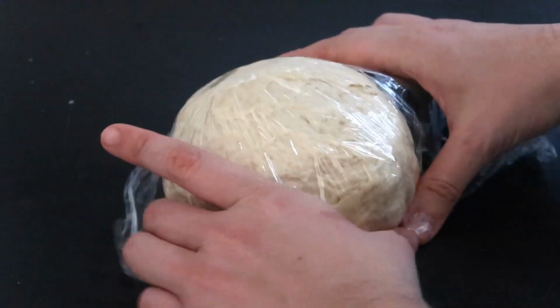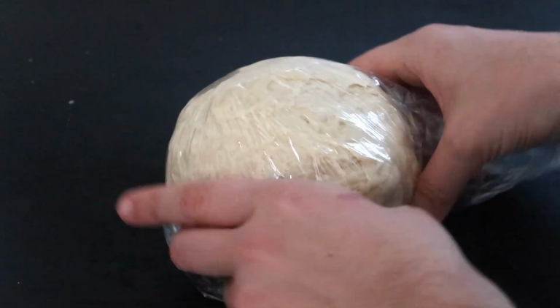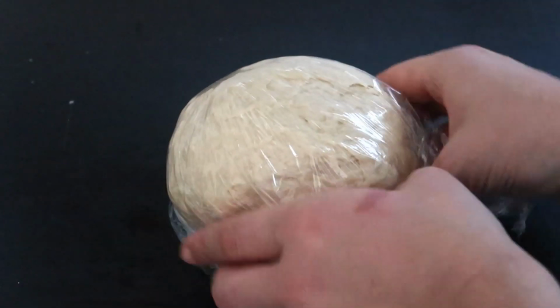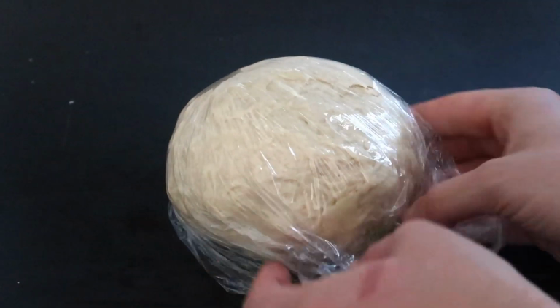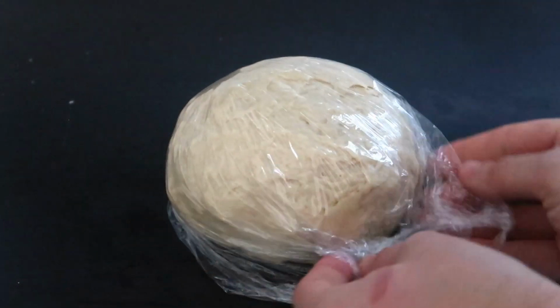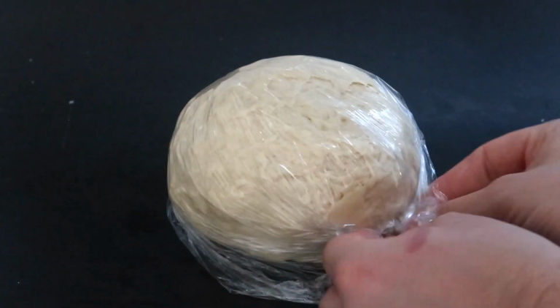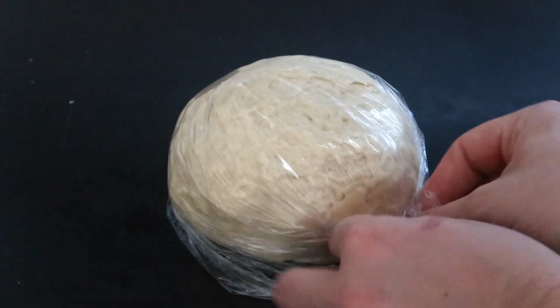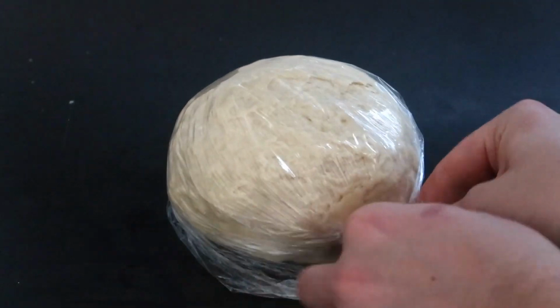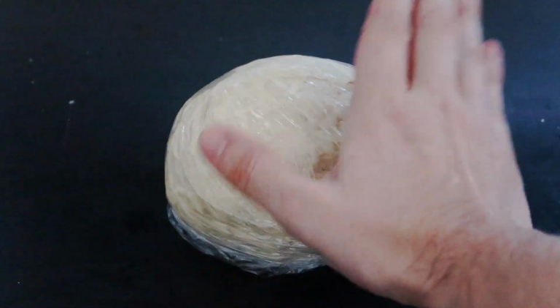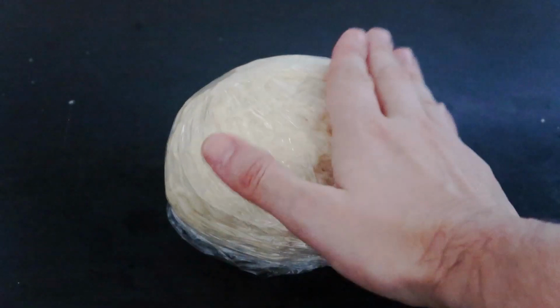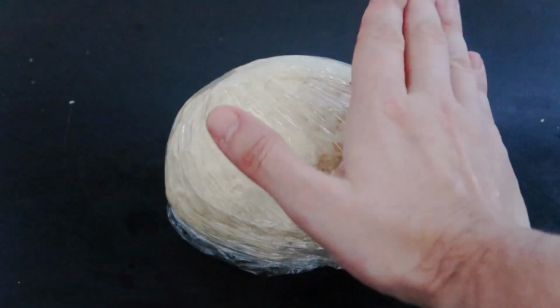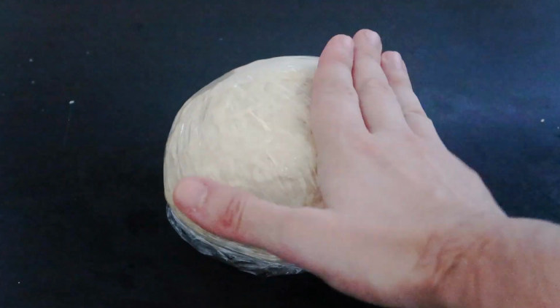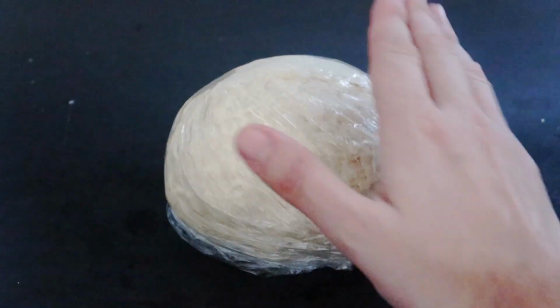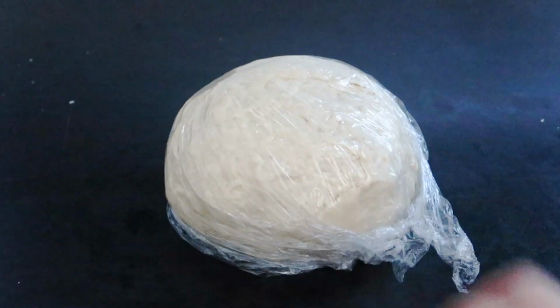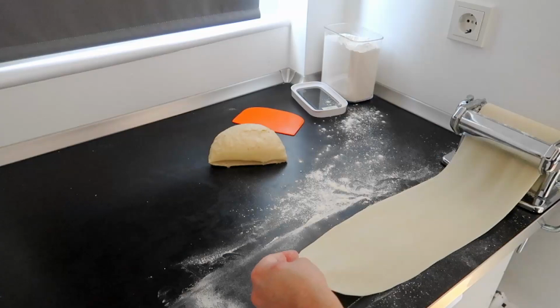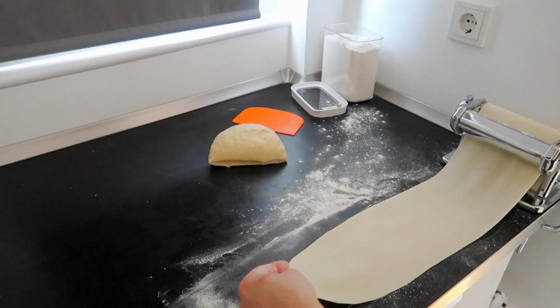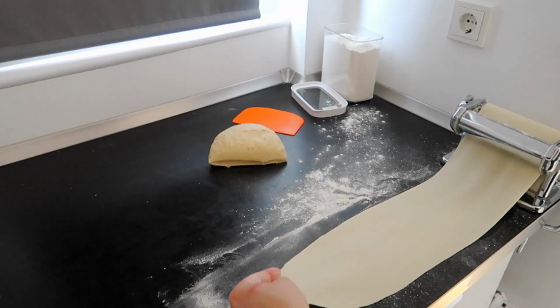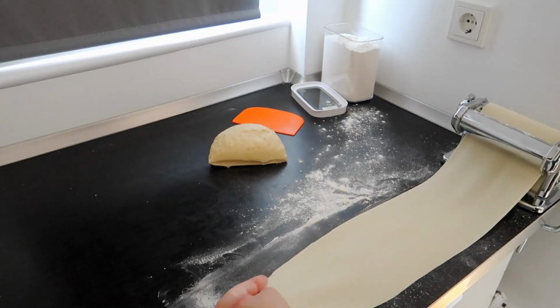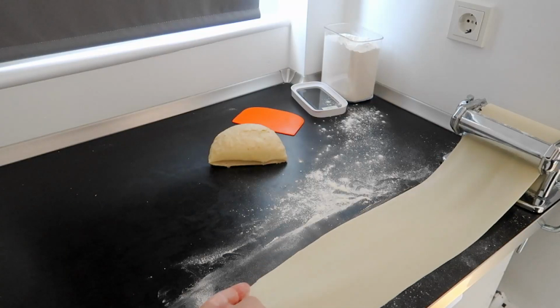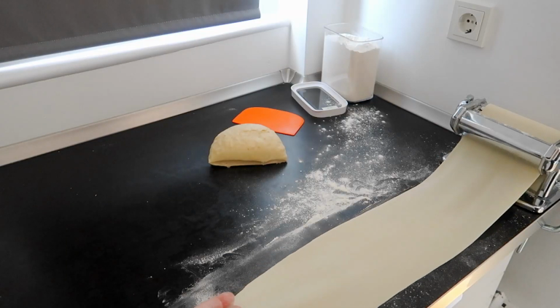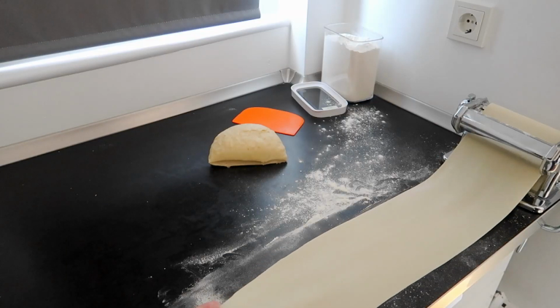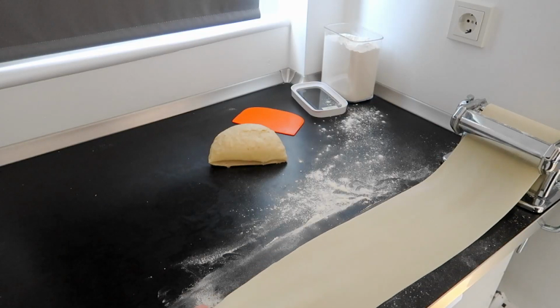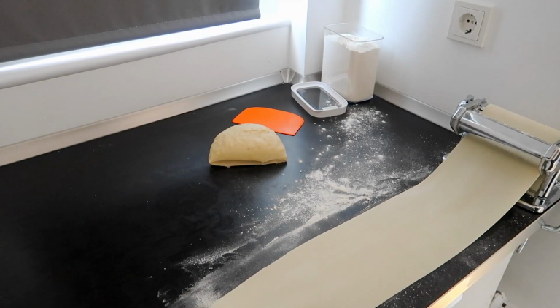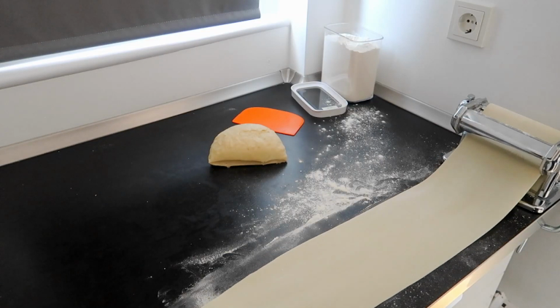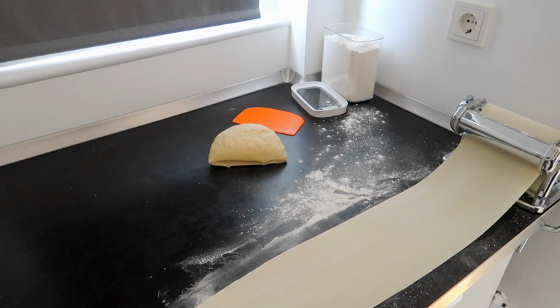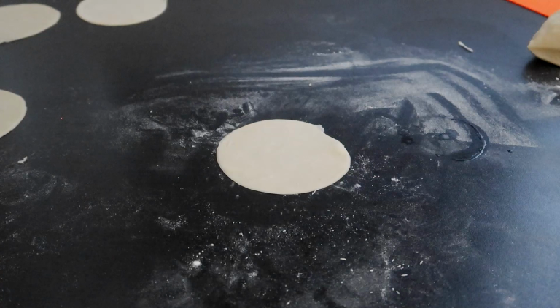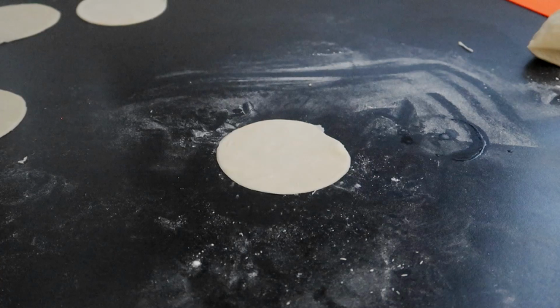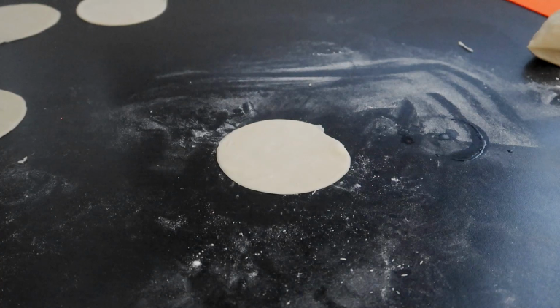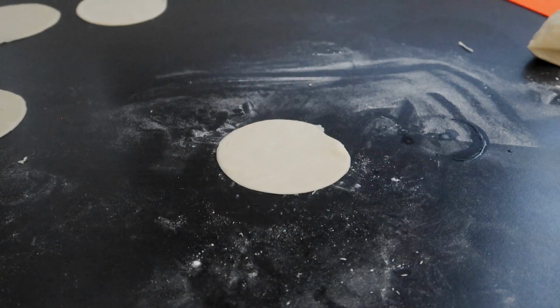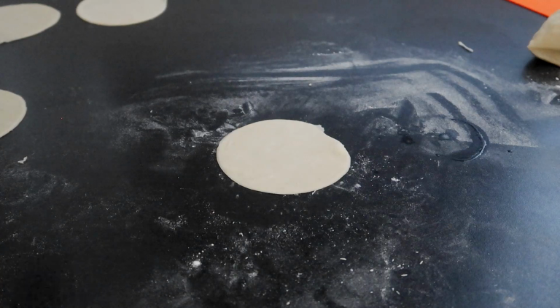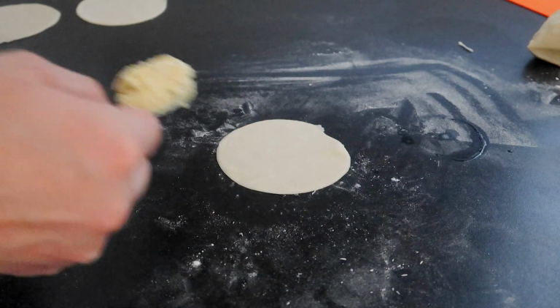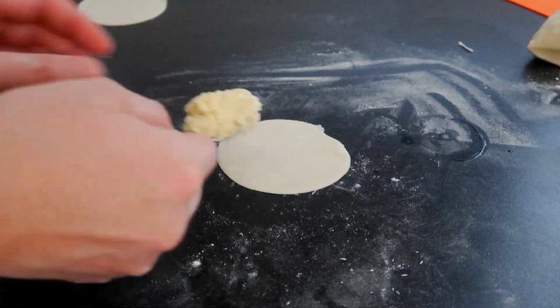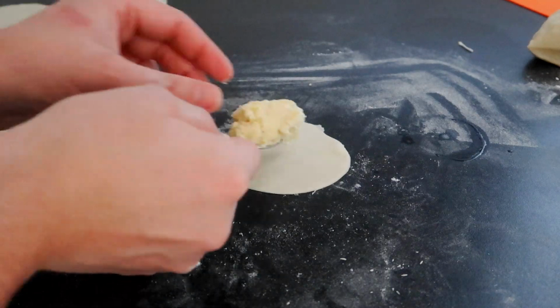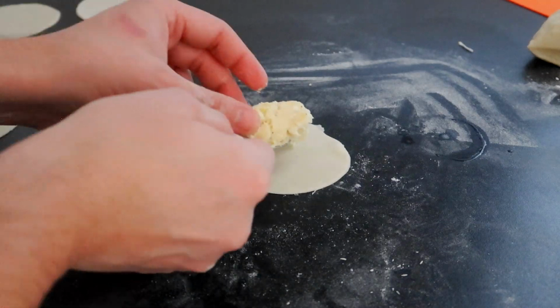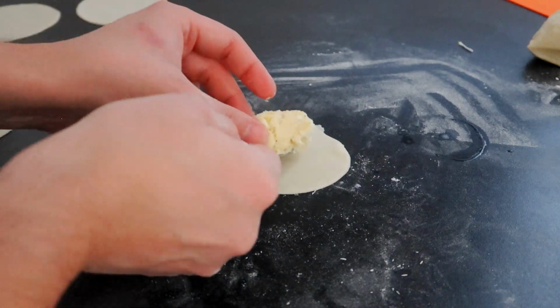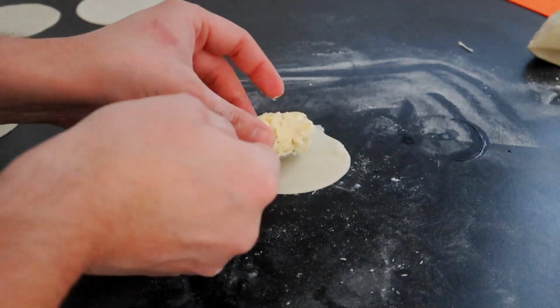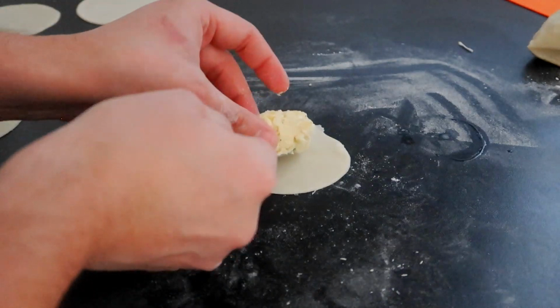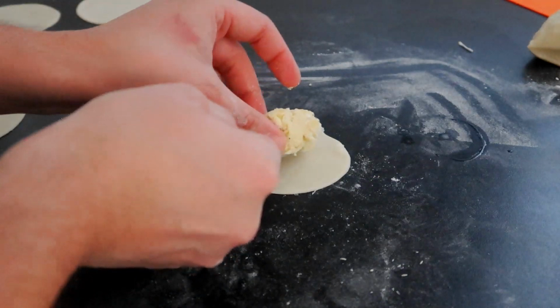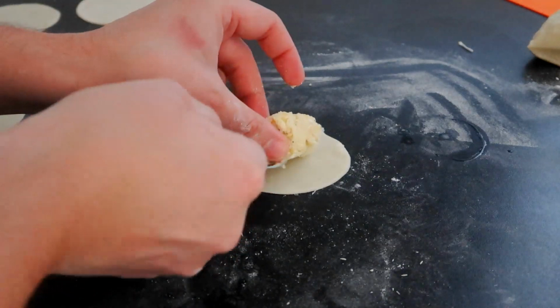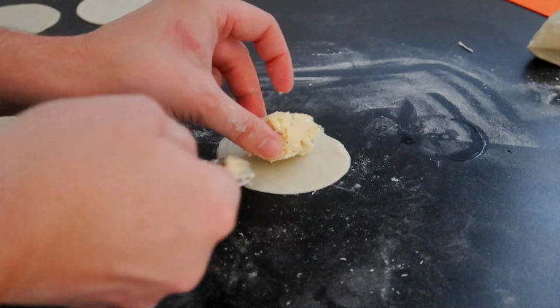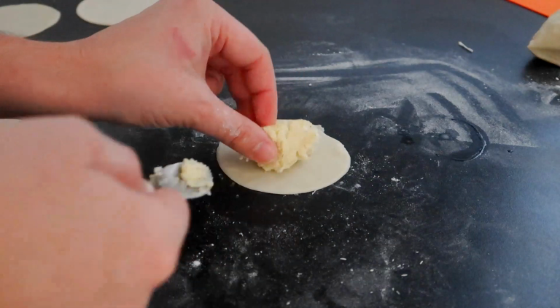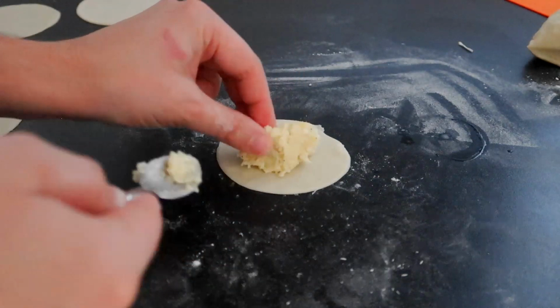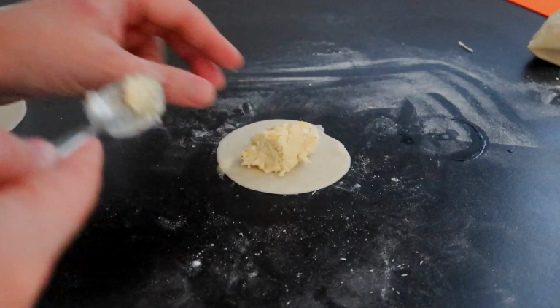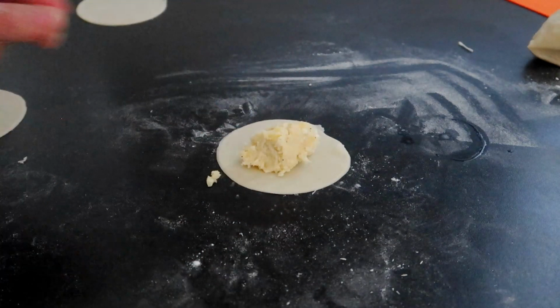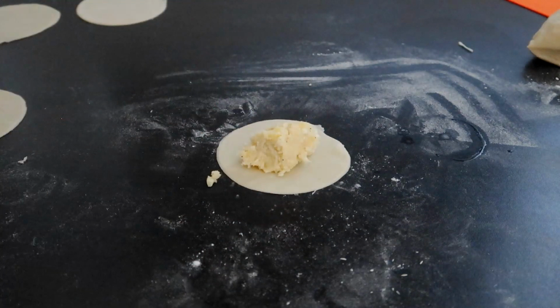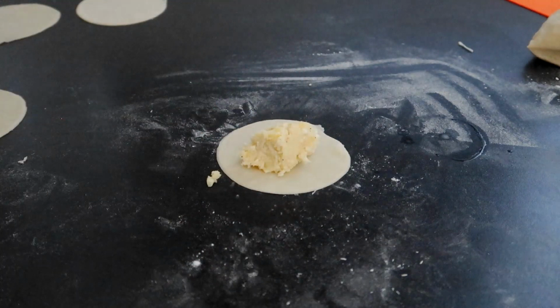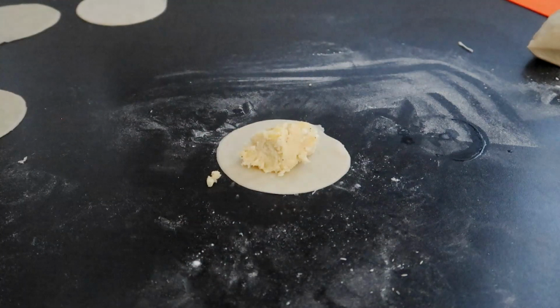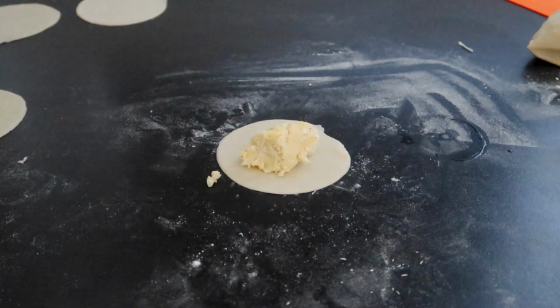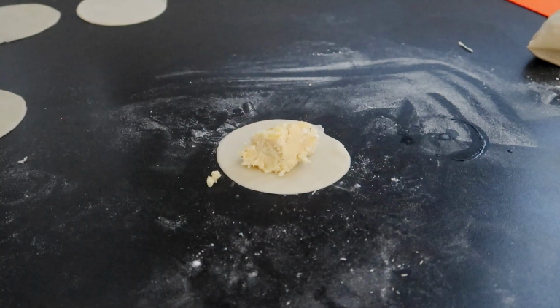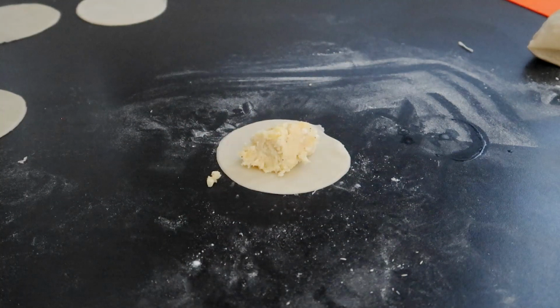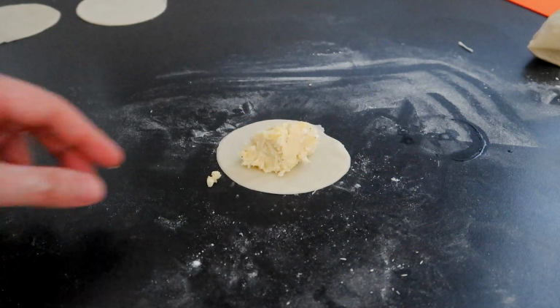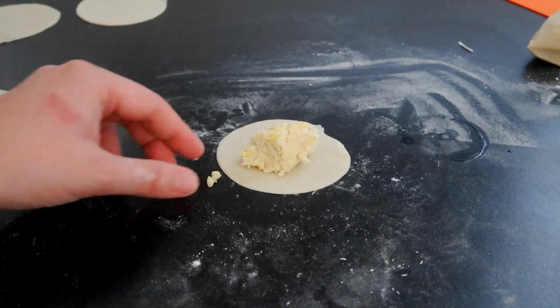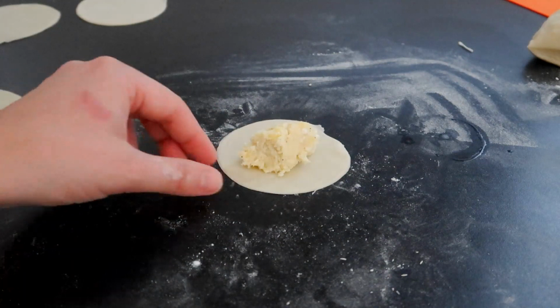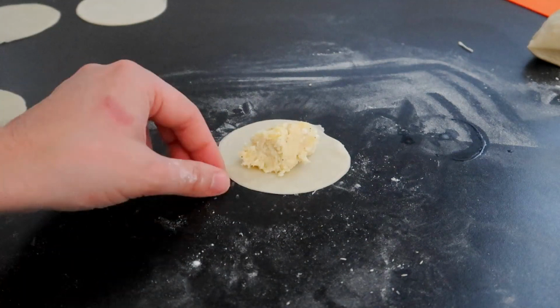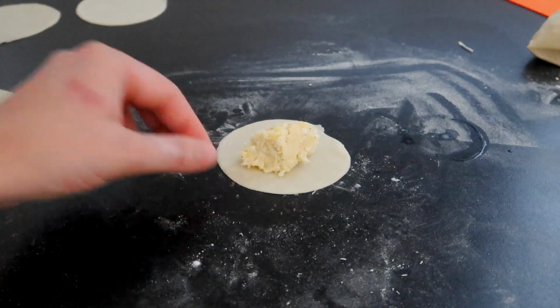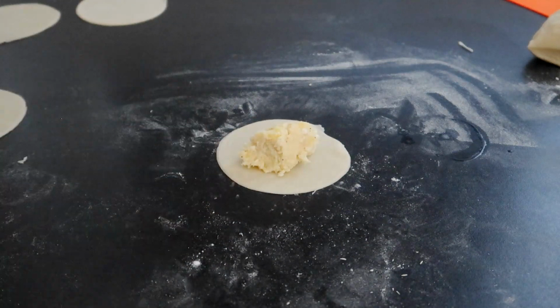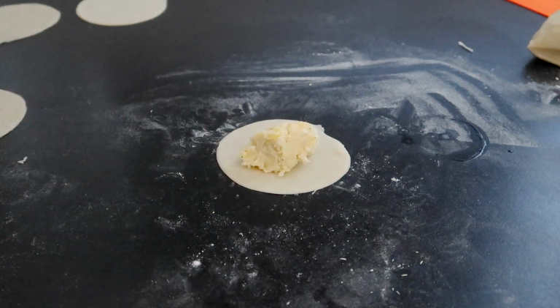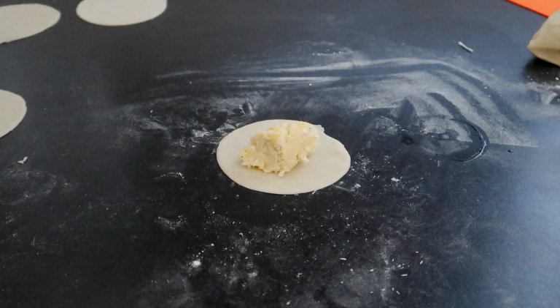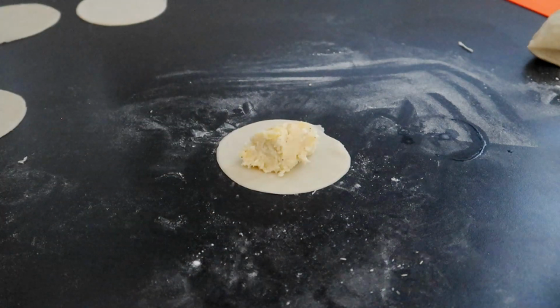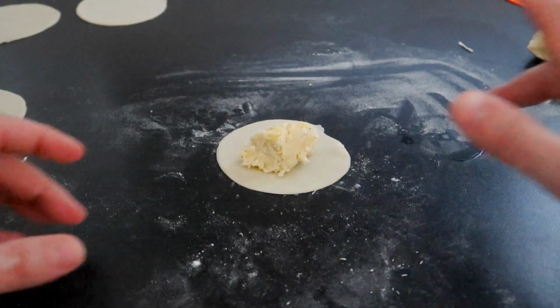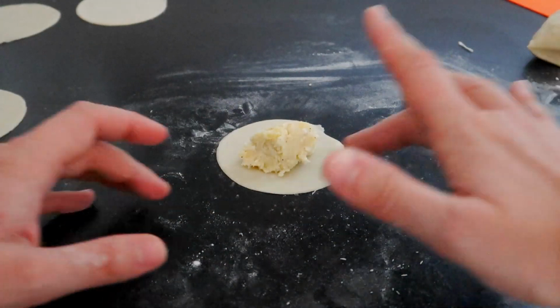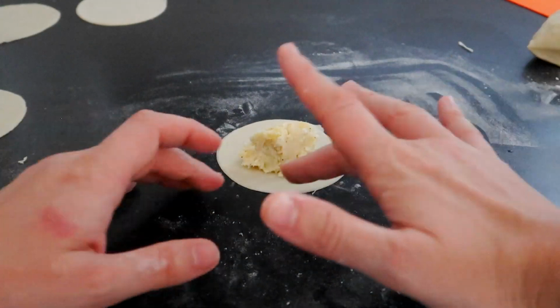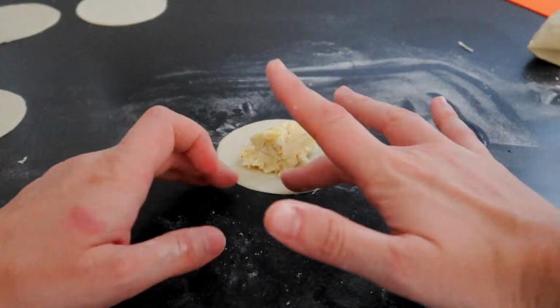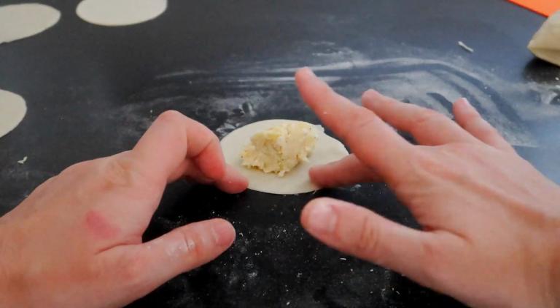Roll out the dough. Cut some discs from it and place the filling in the middle. Wet the edges with water to seal them.